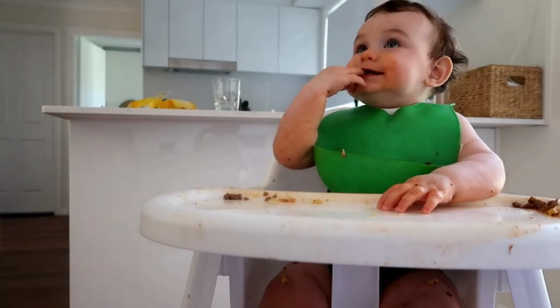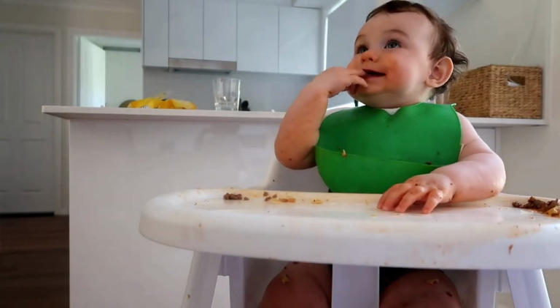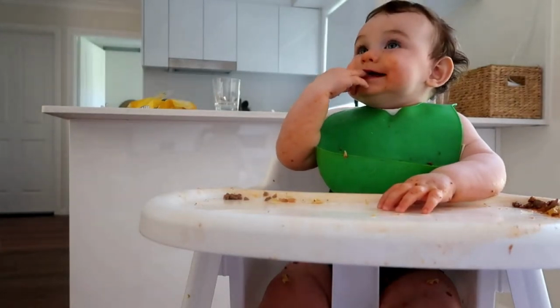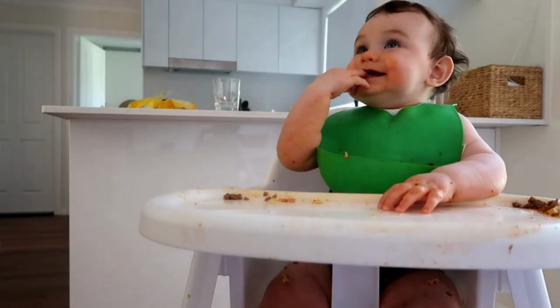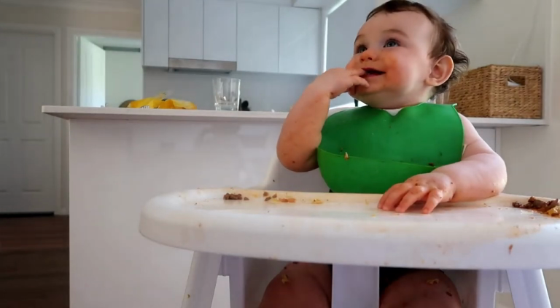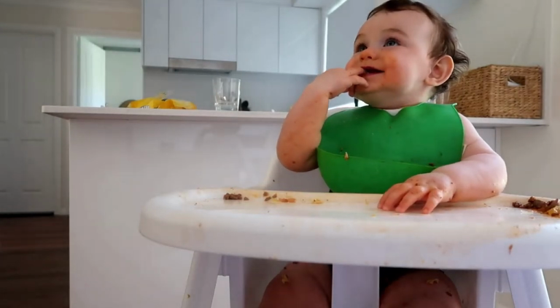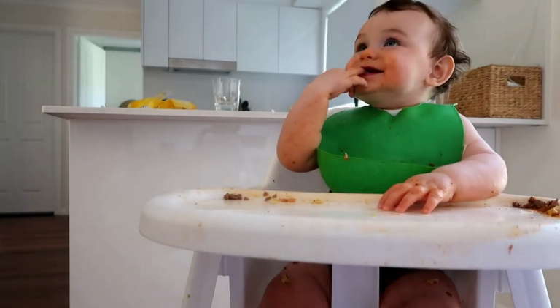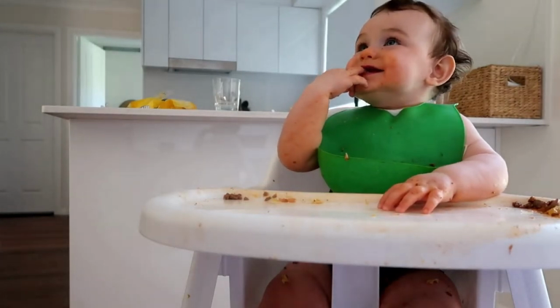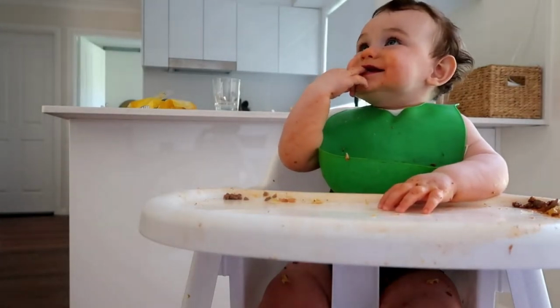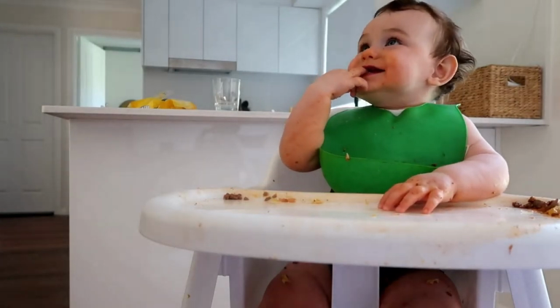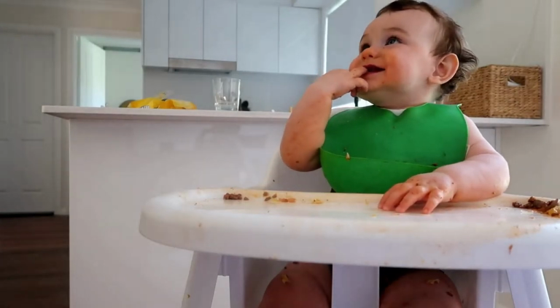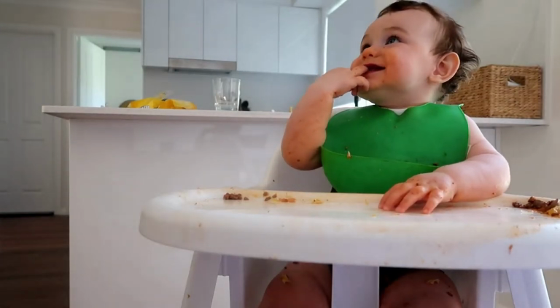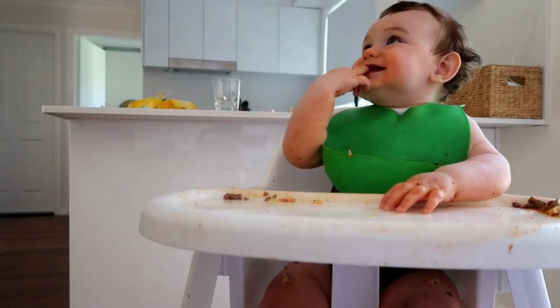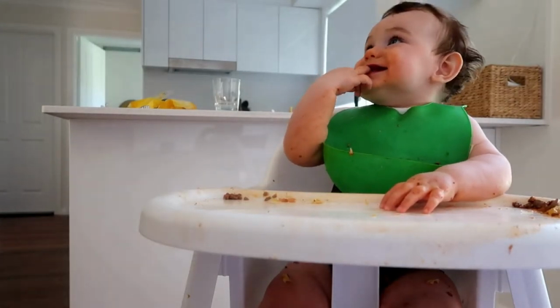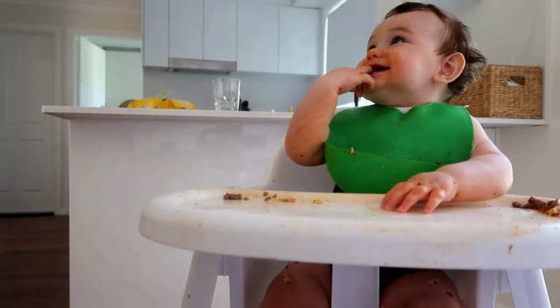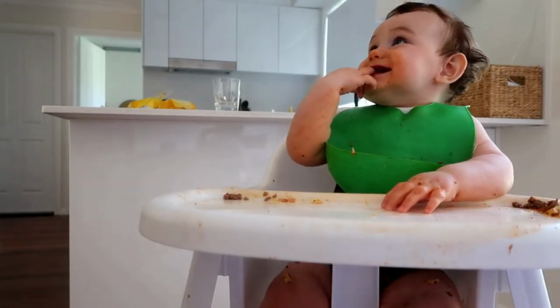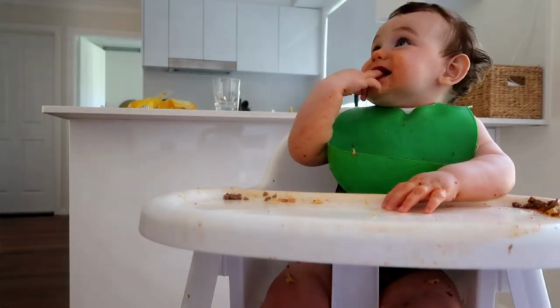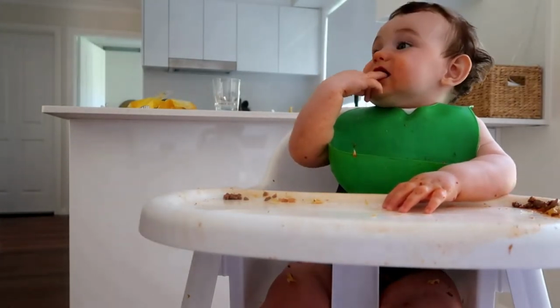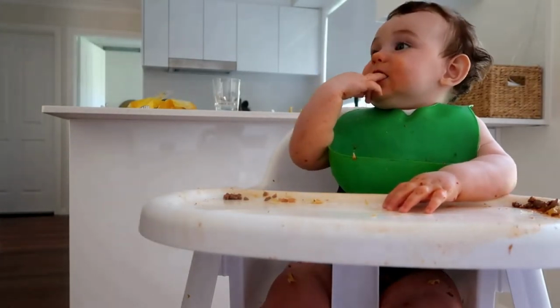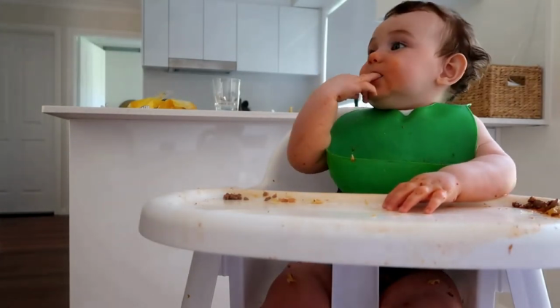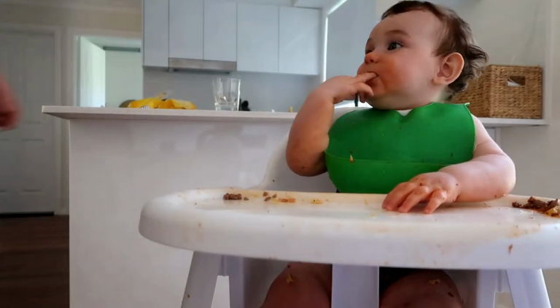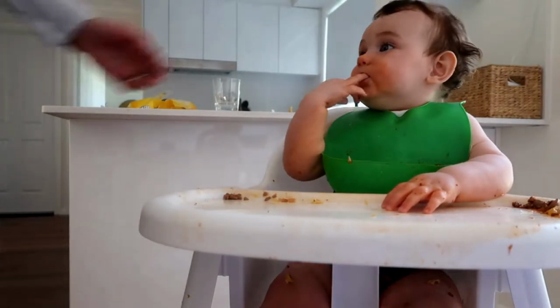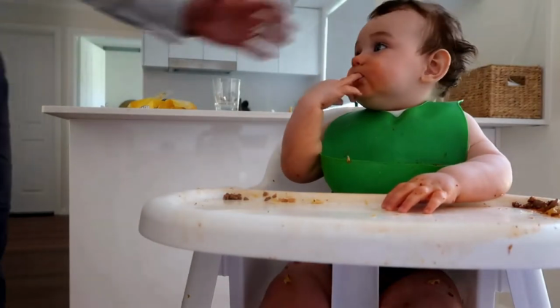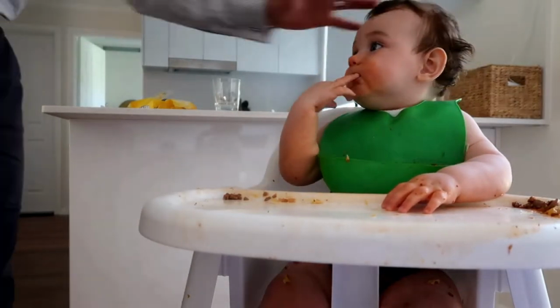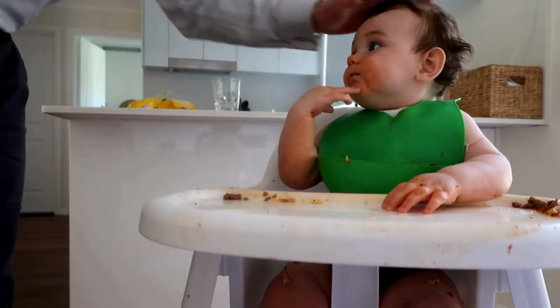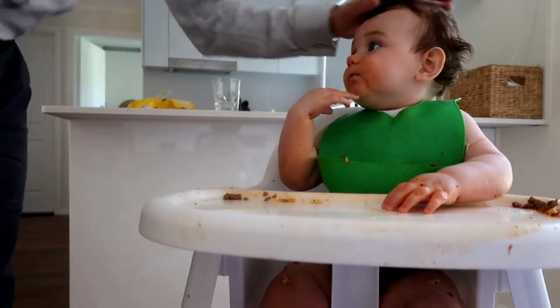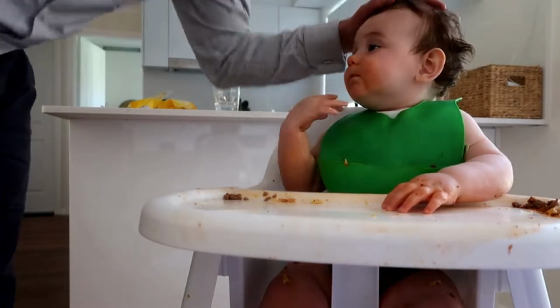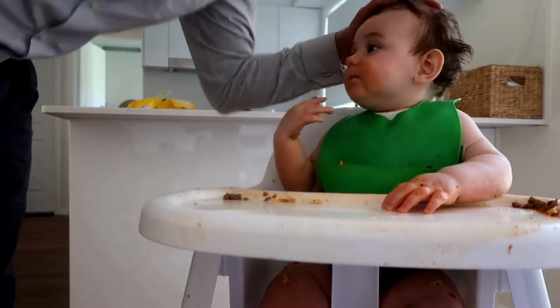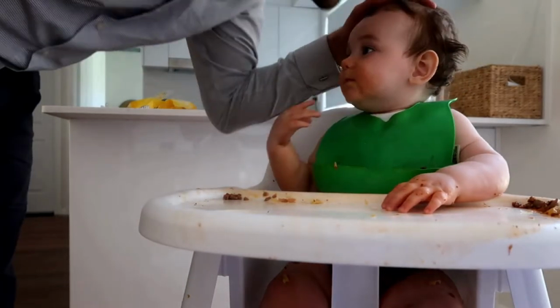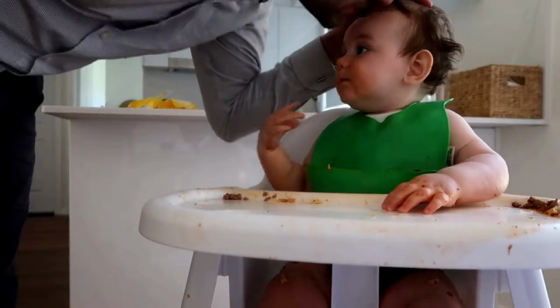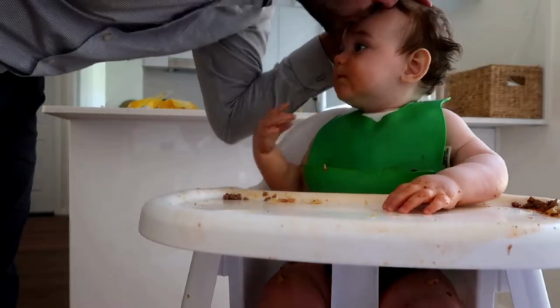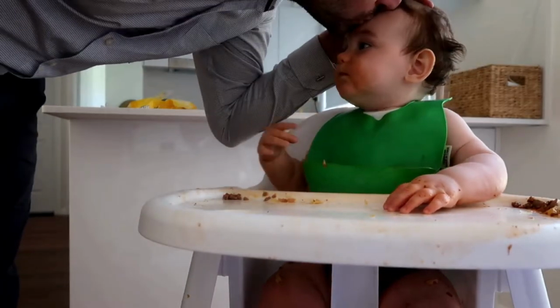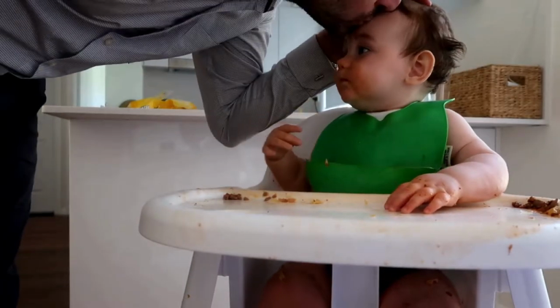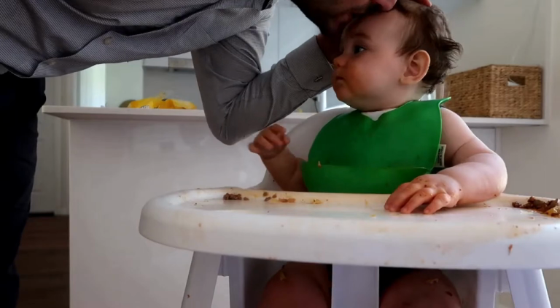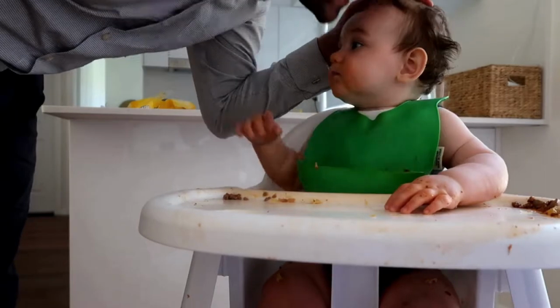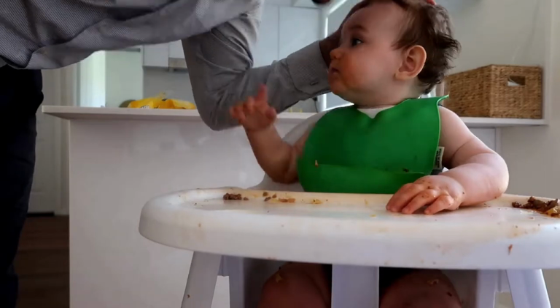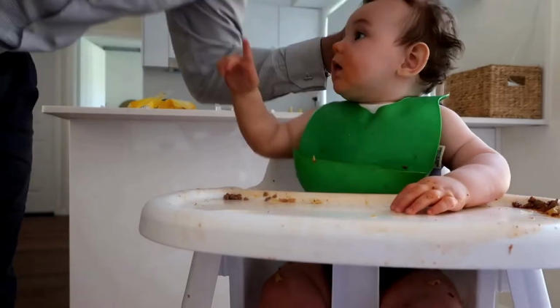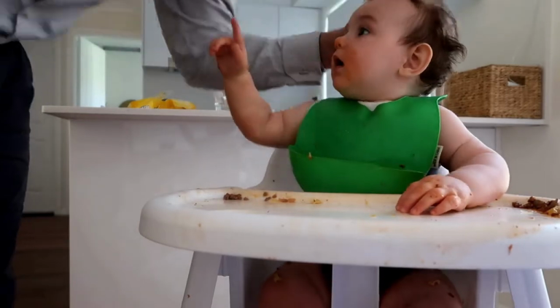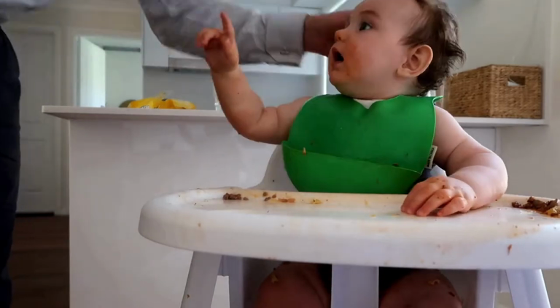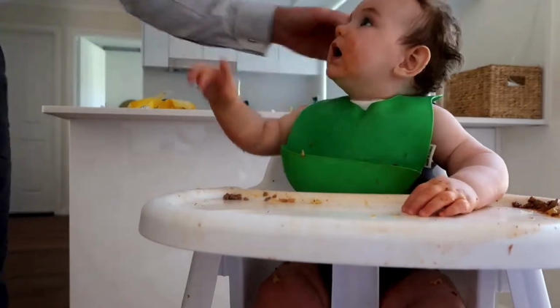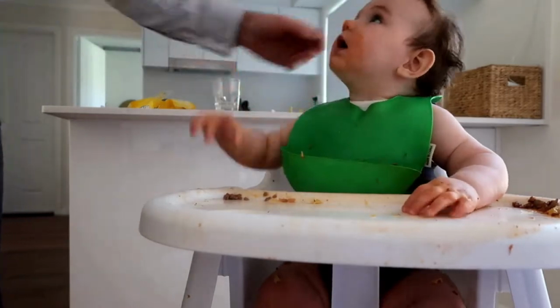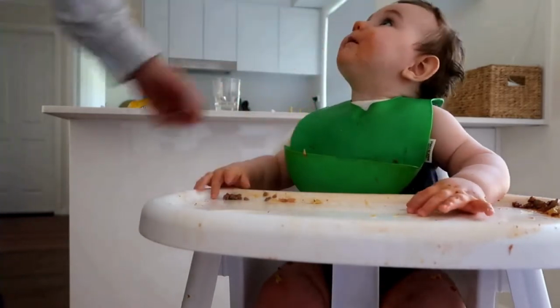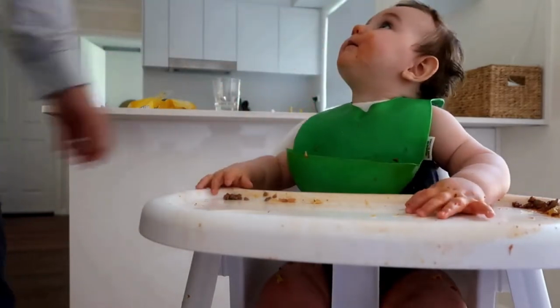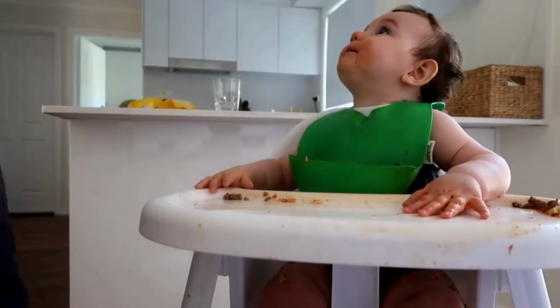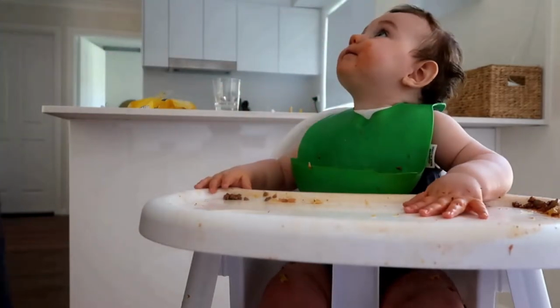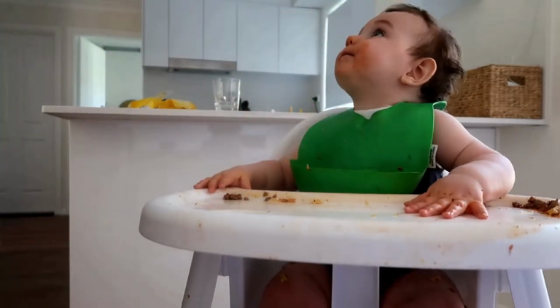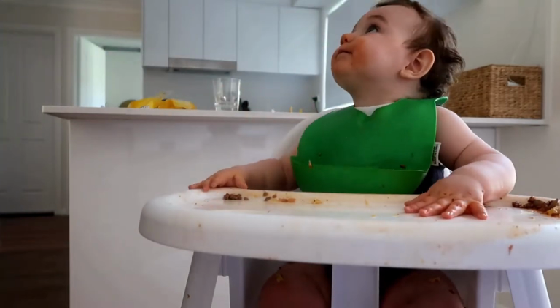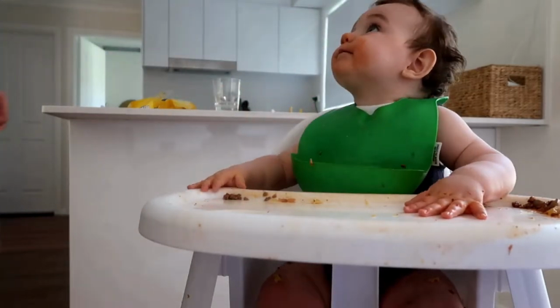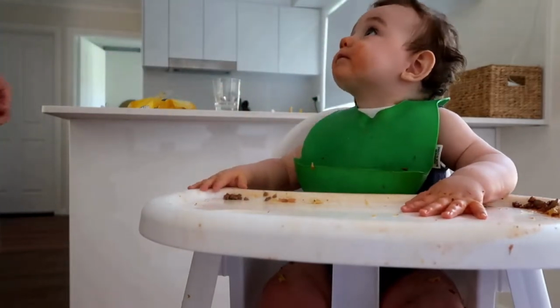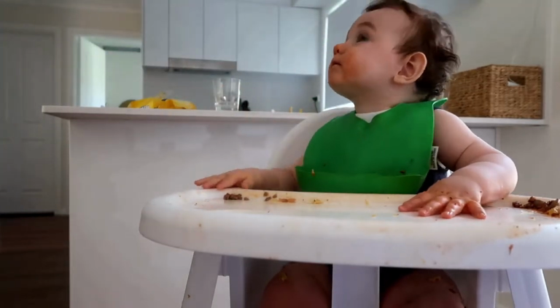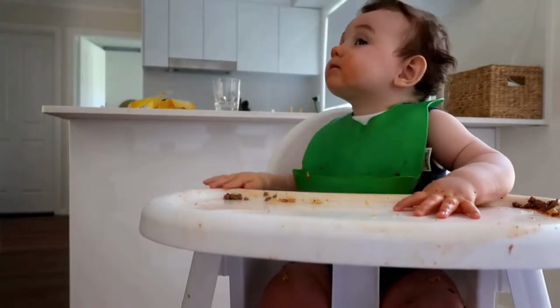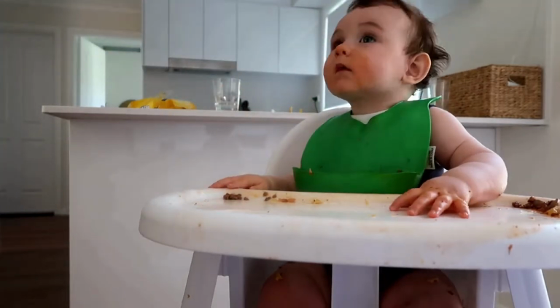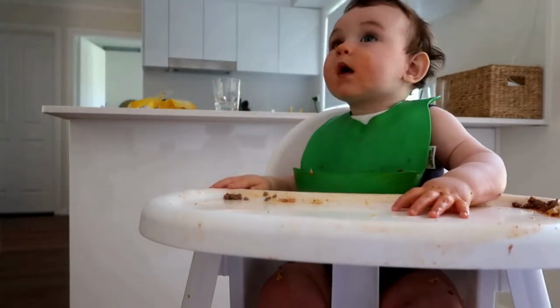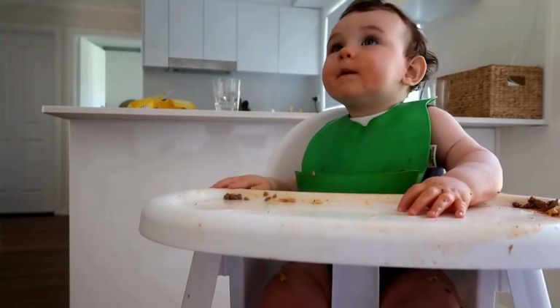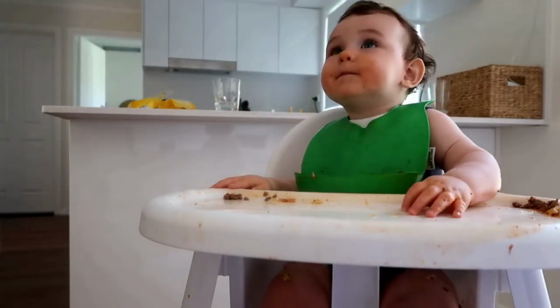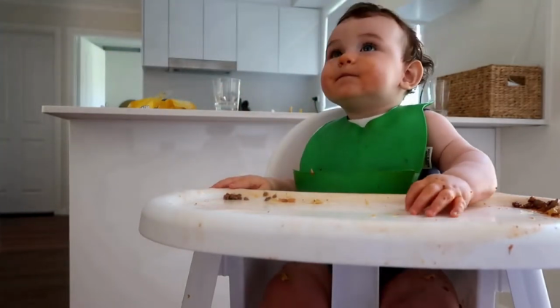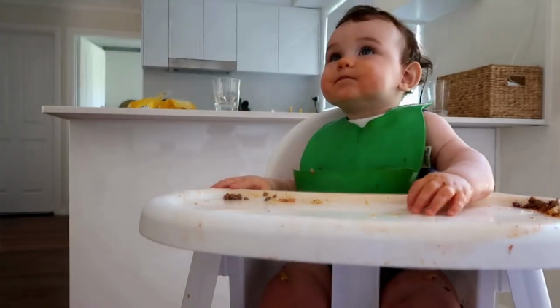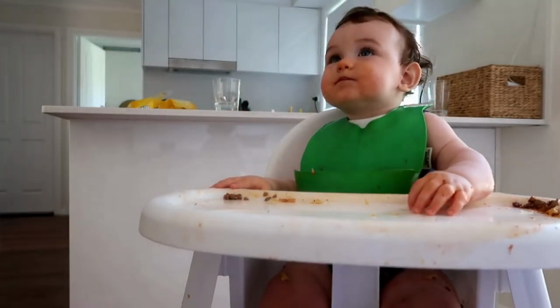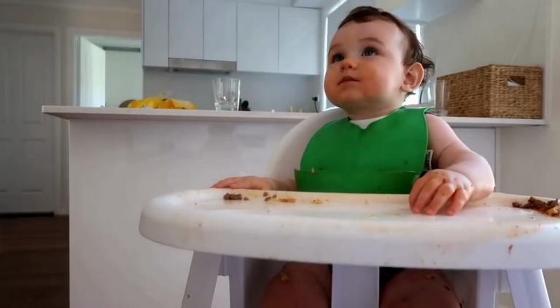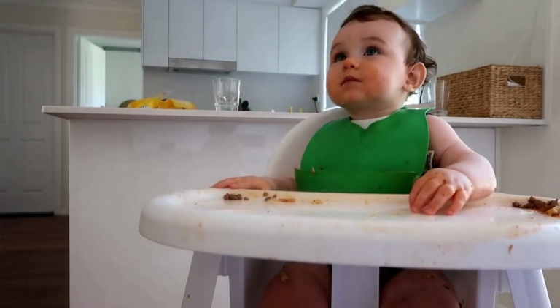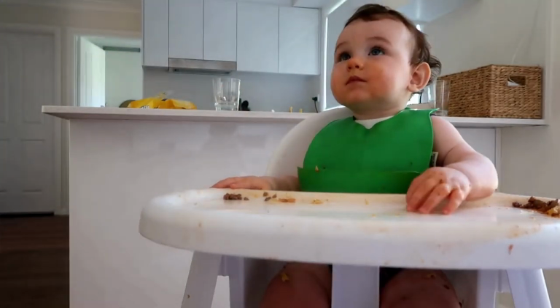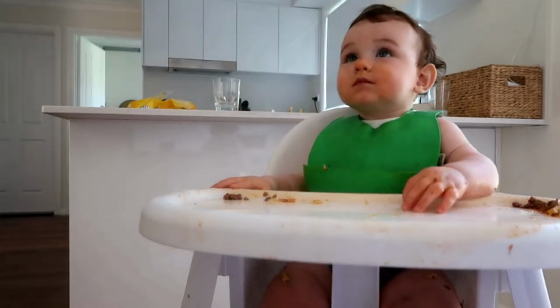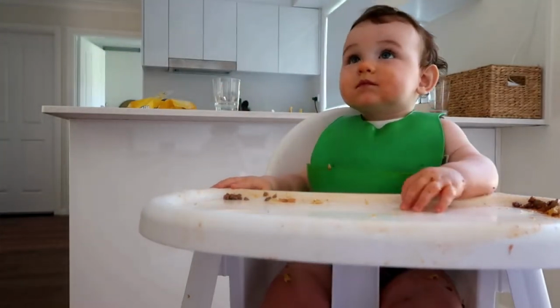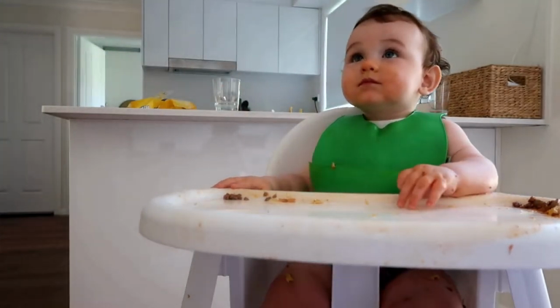He's been enjoying some orange — let's see what he thinks of some lemon. Oh, okay!